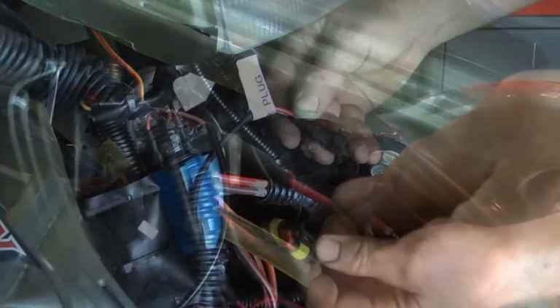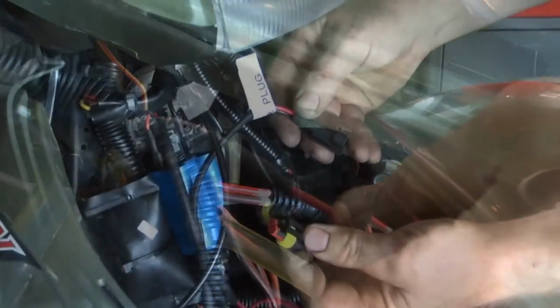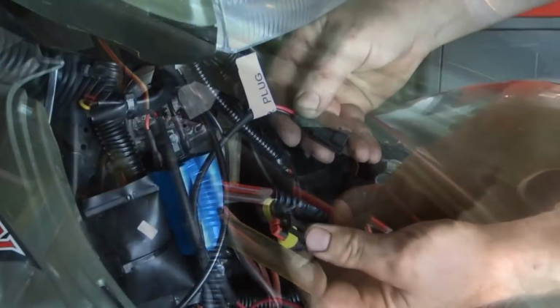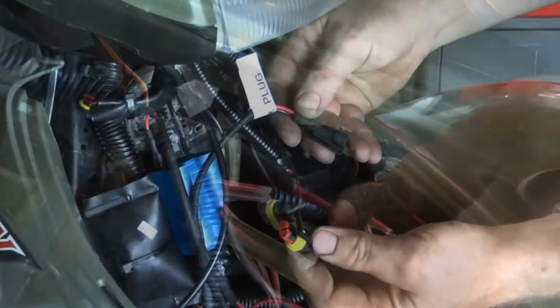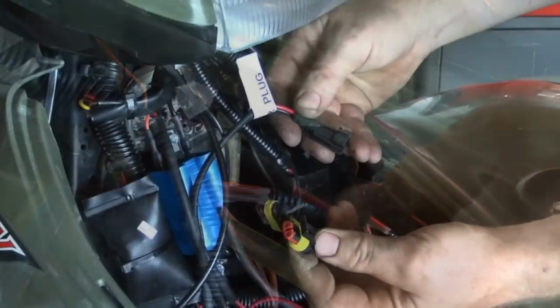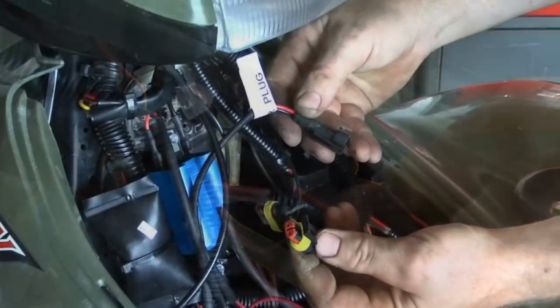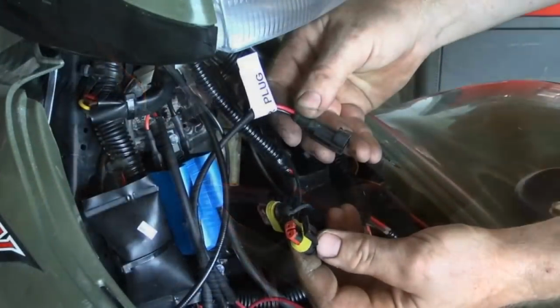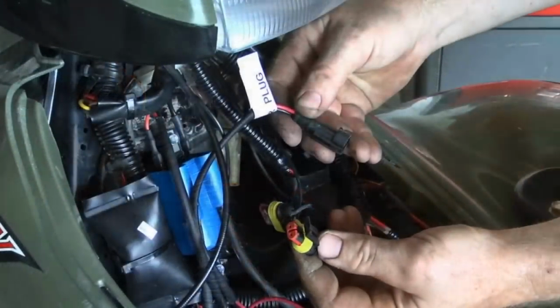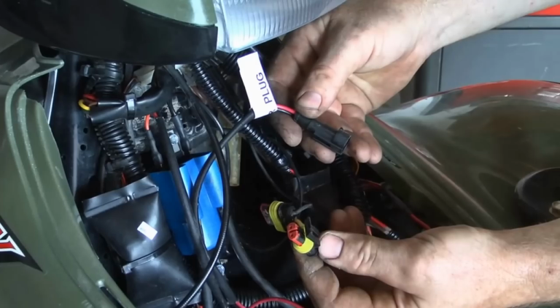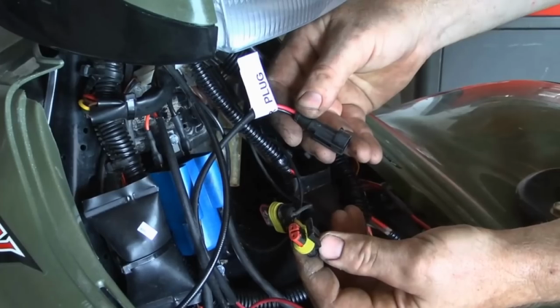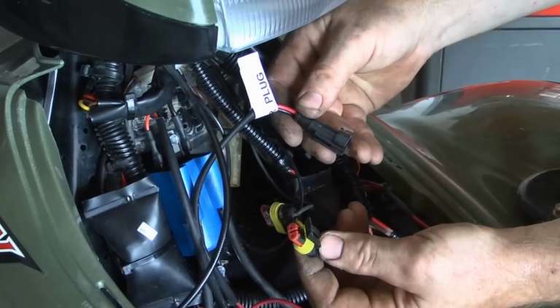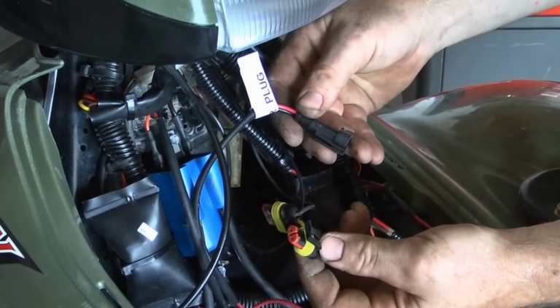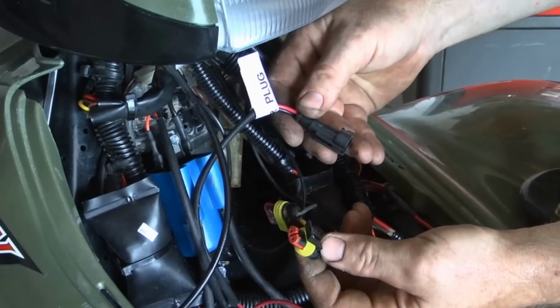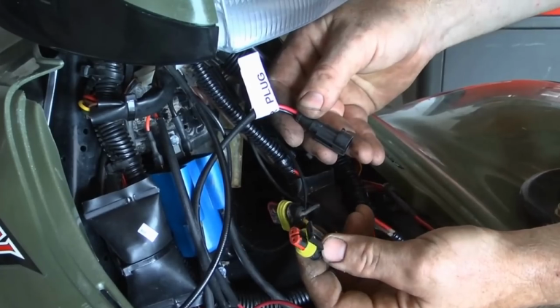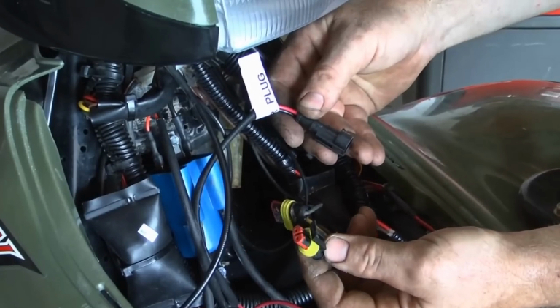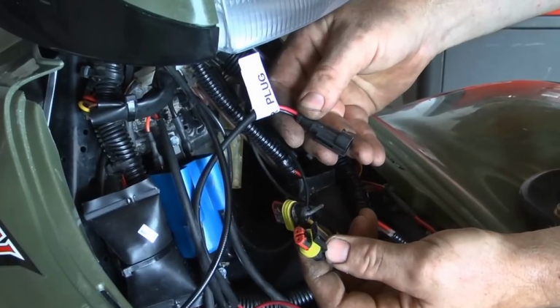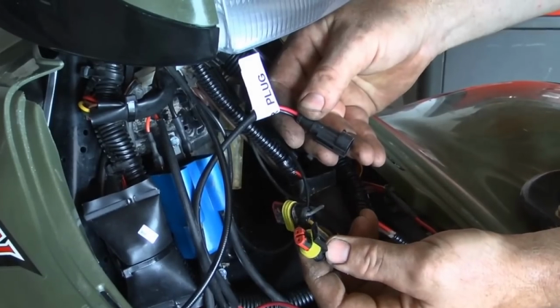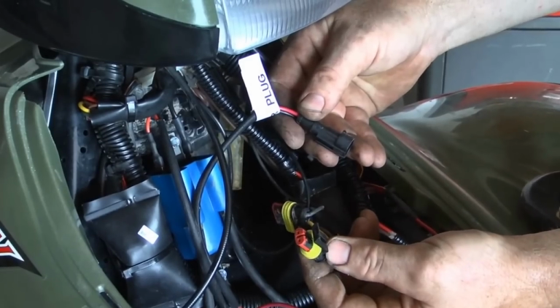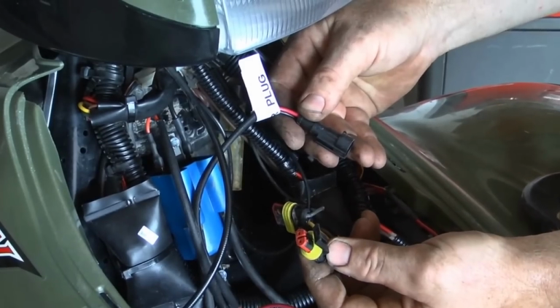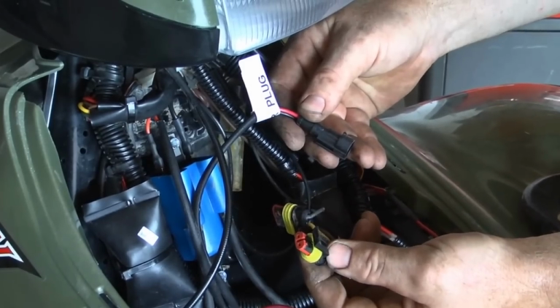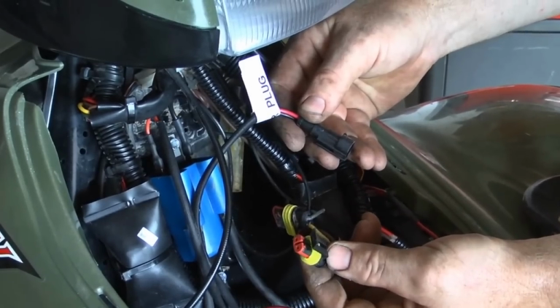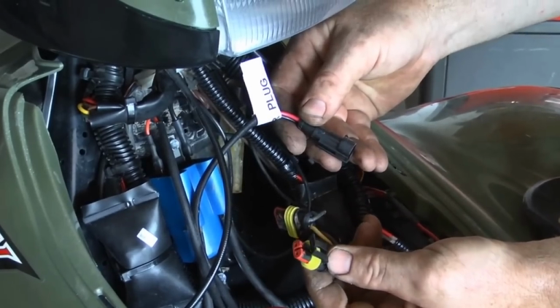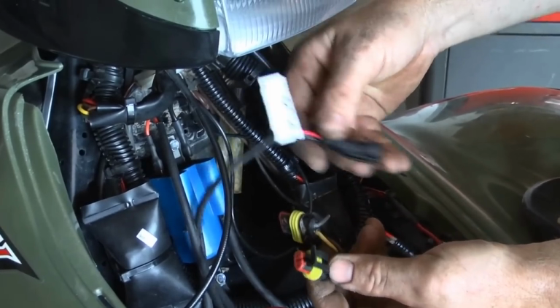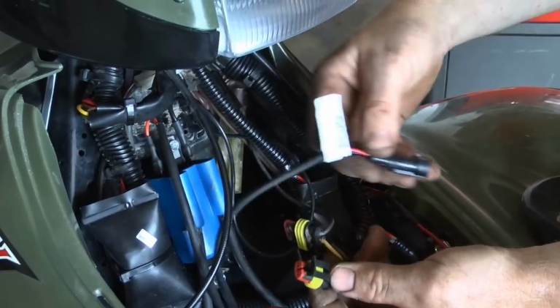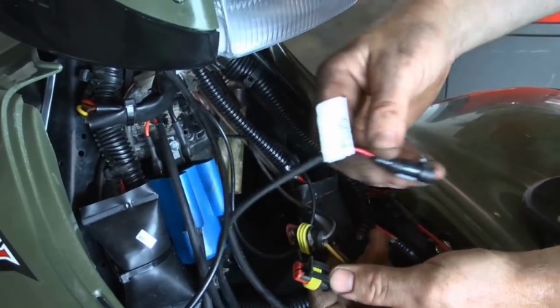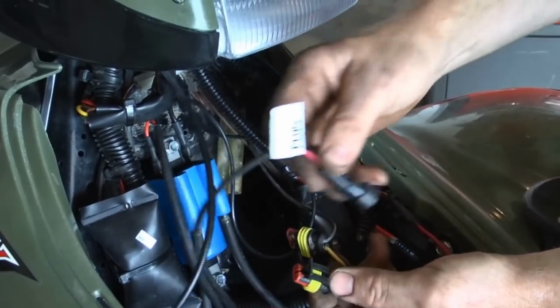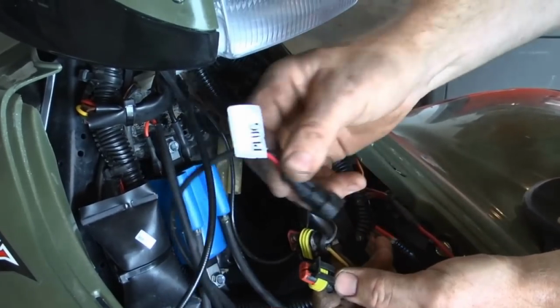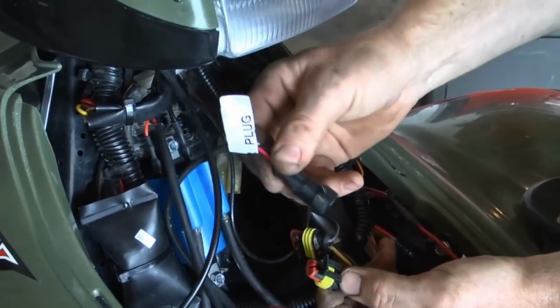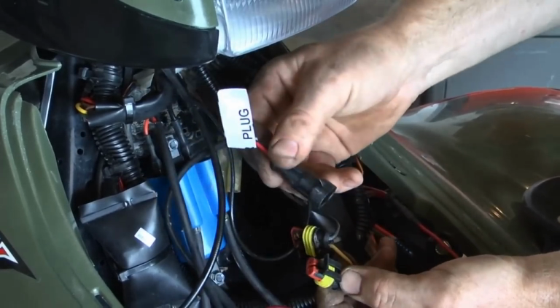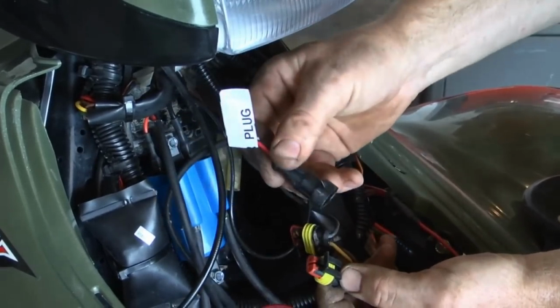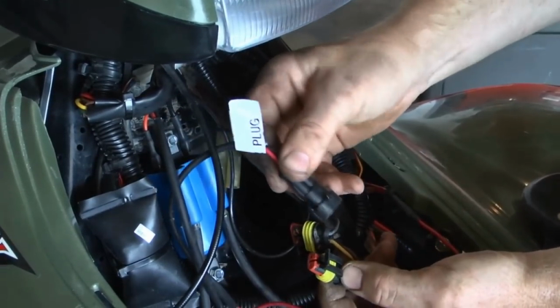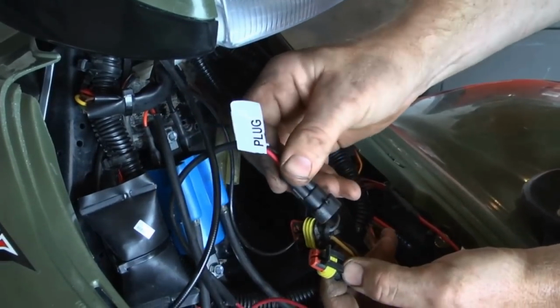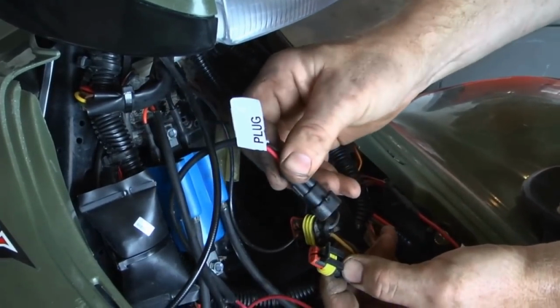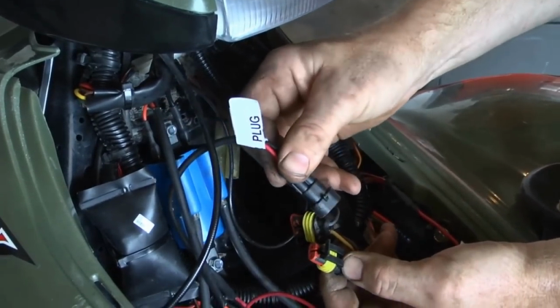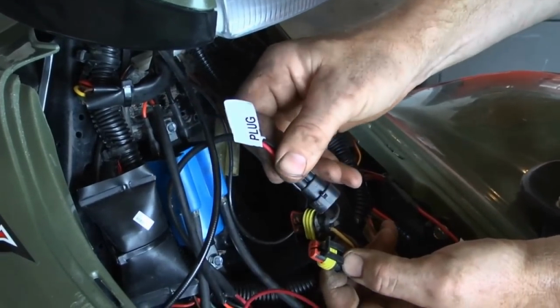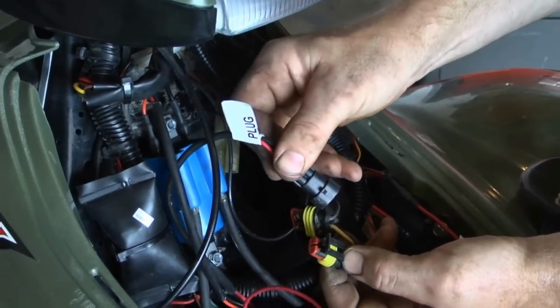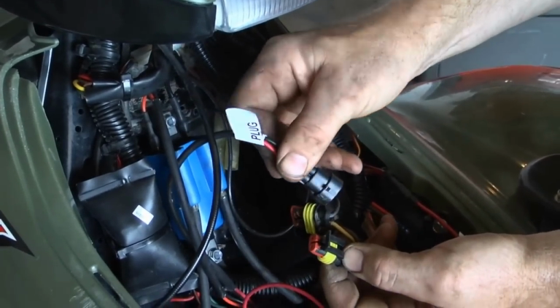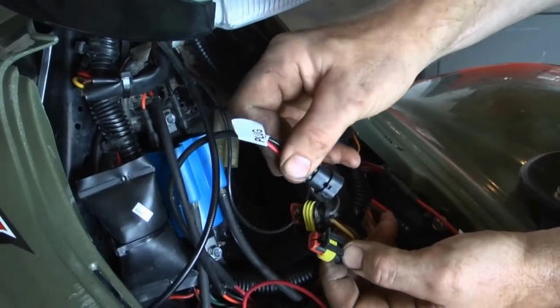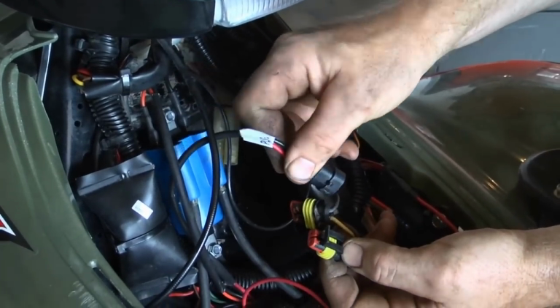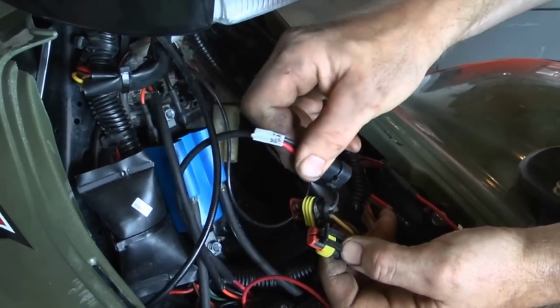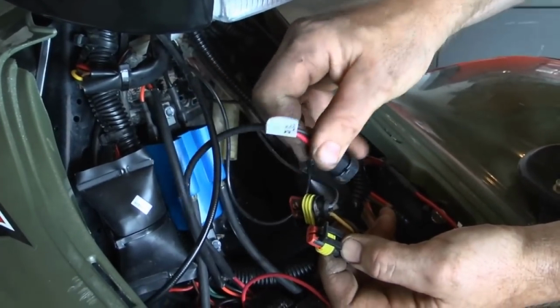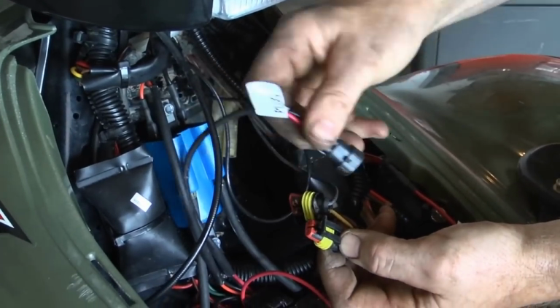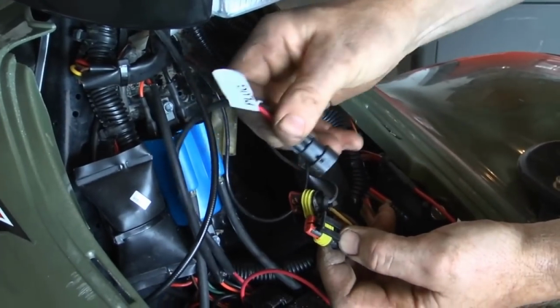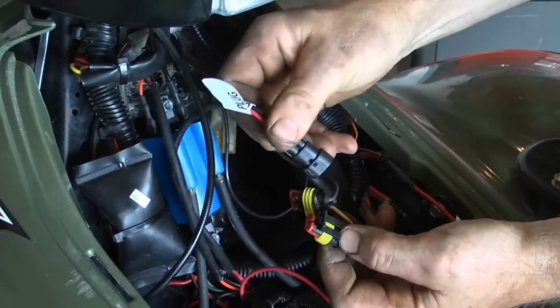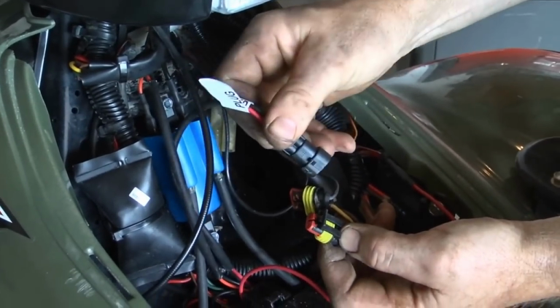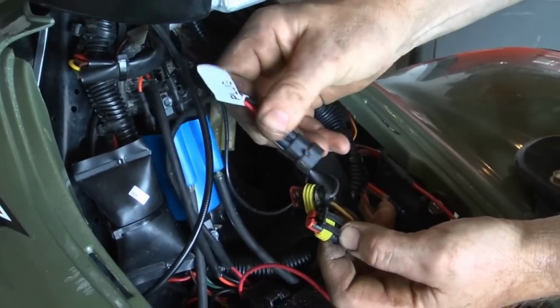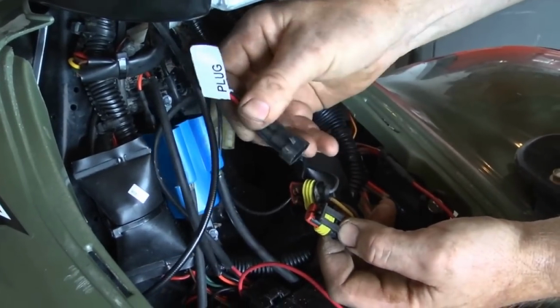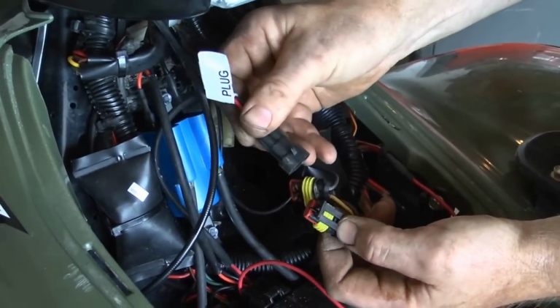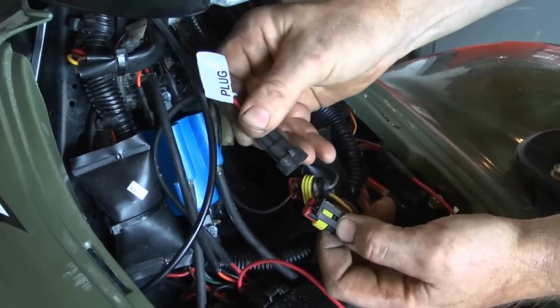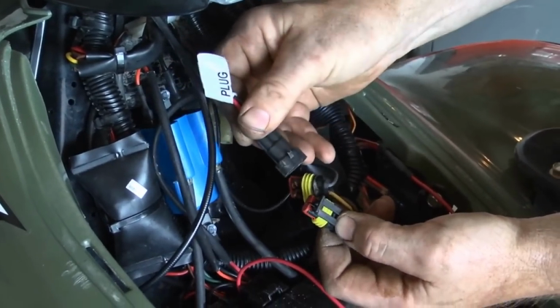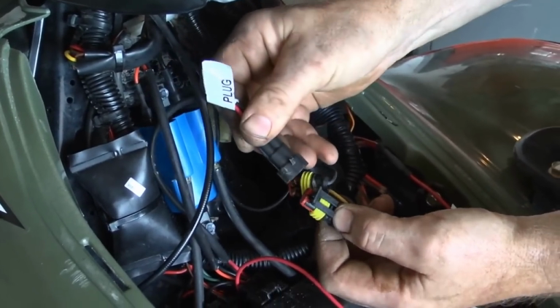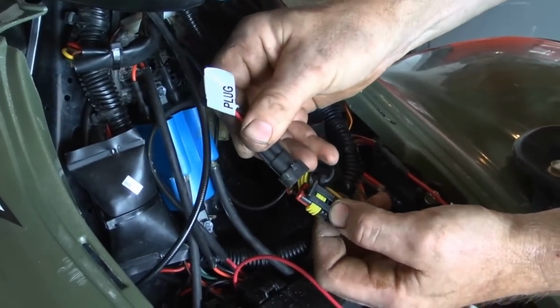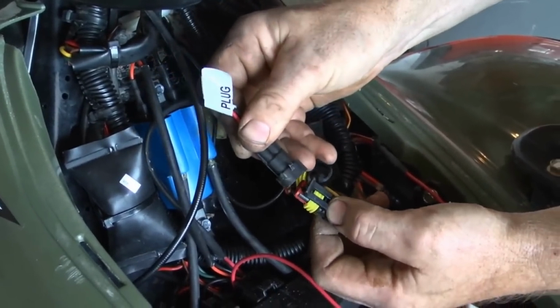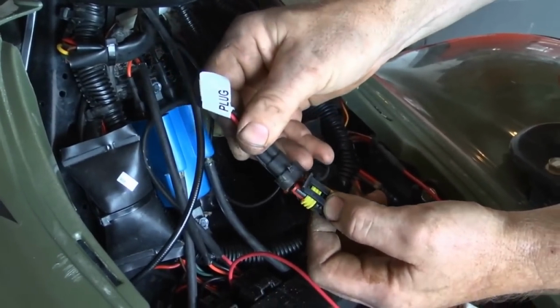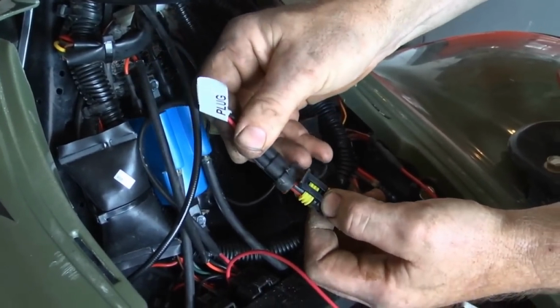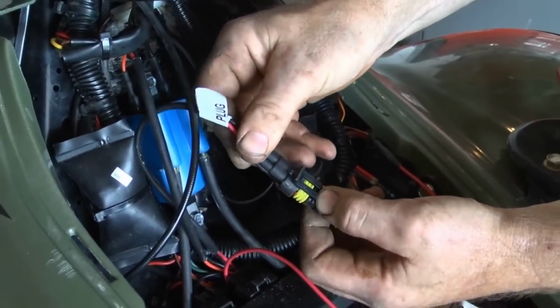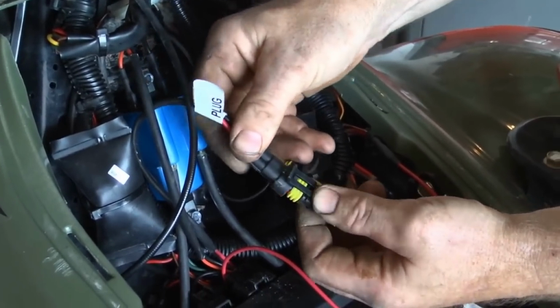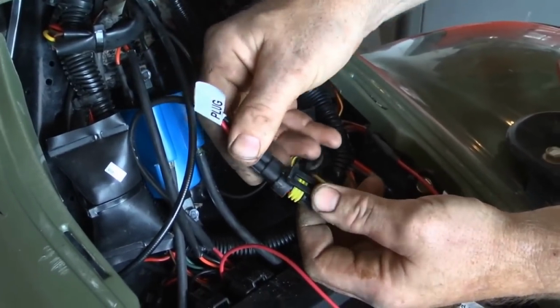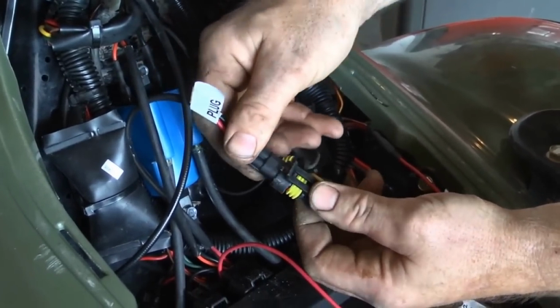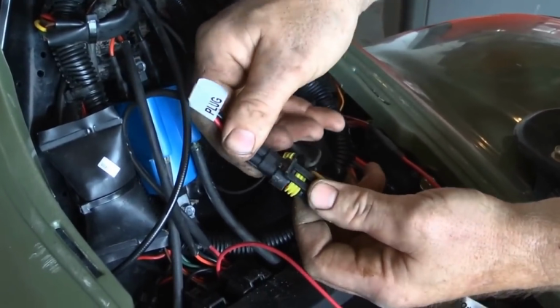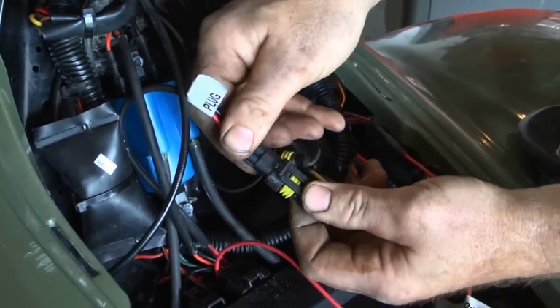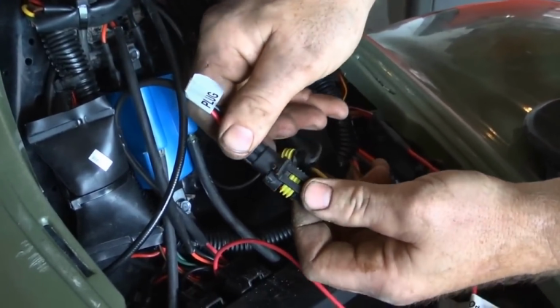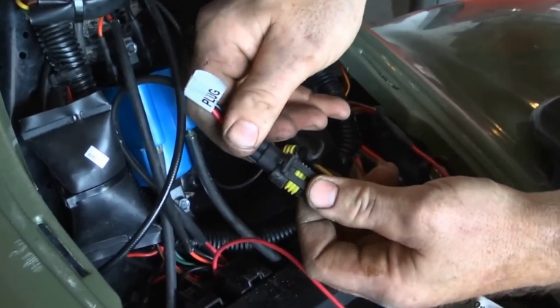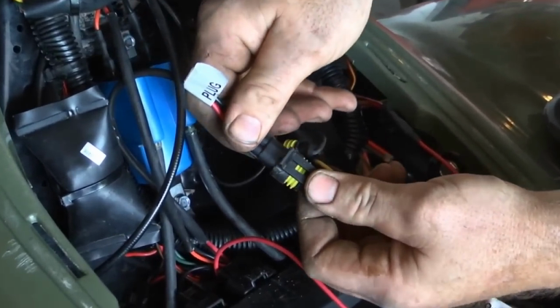Take your two-wire lead from your Polaris connector and connect that with your trigger connector from your RM Stator assembly.